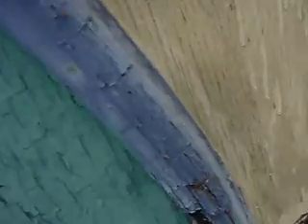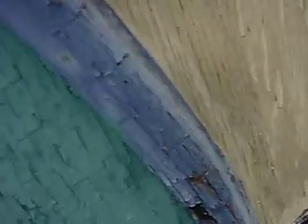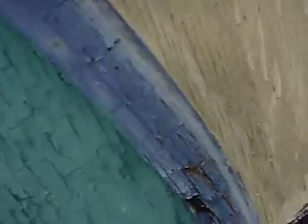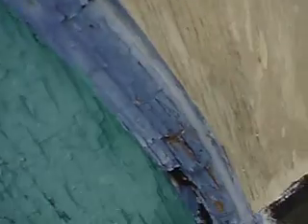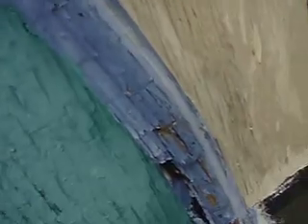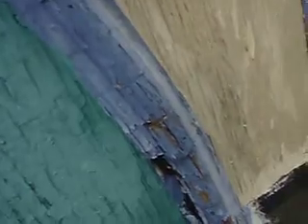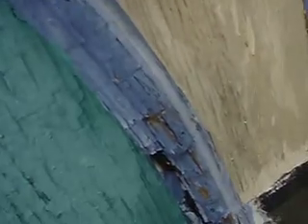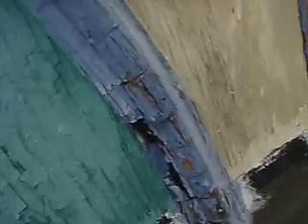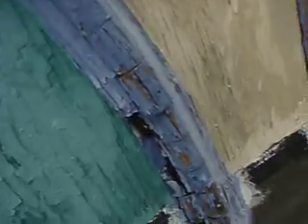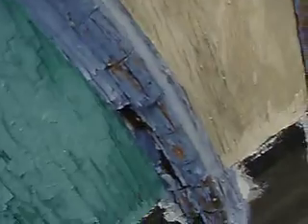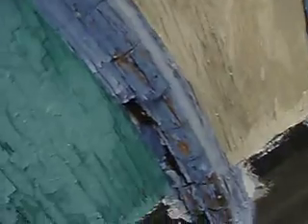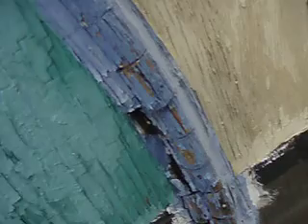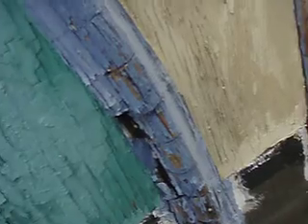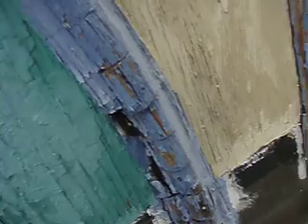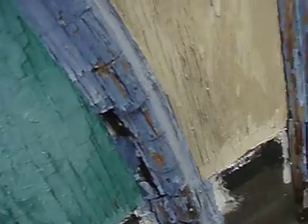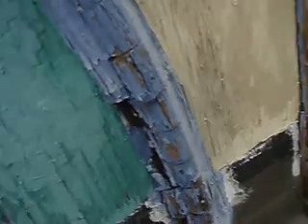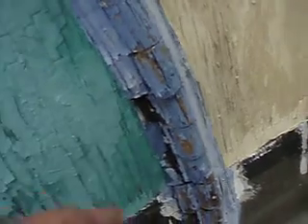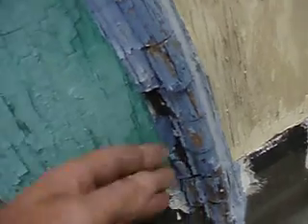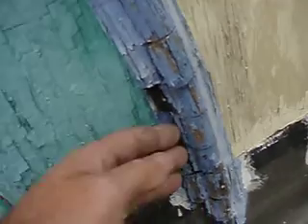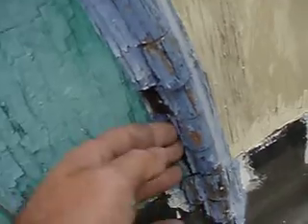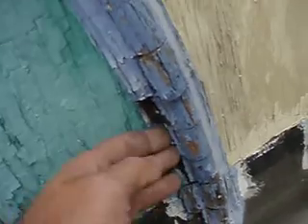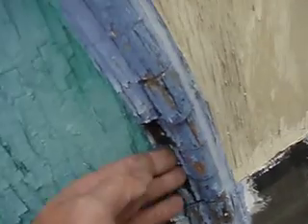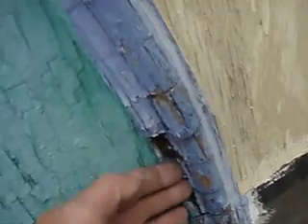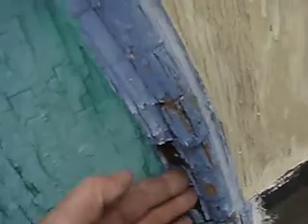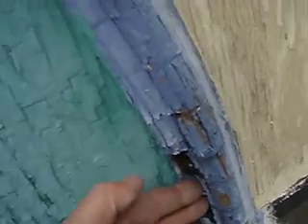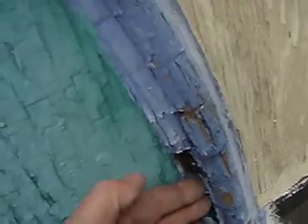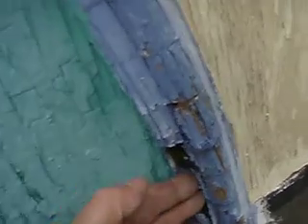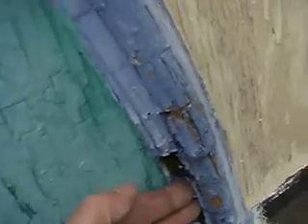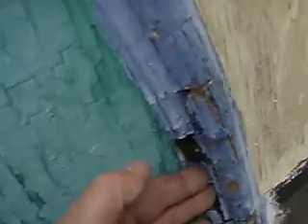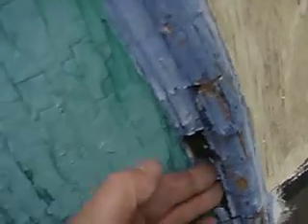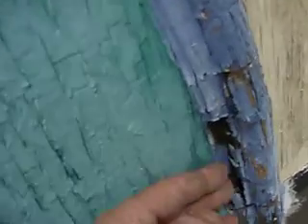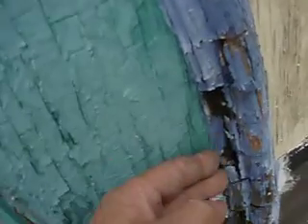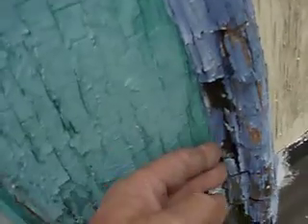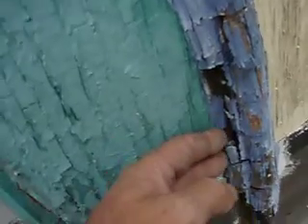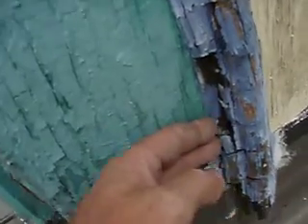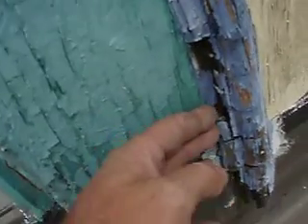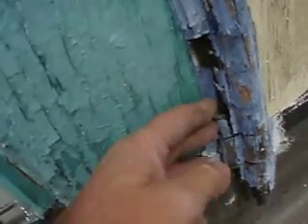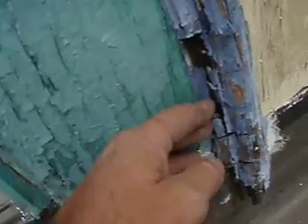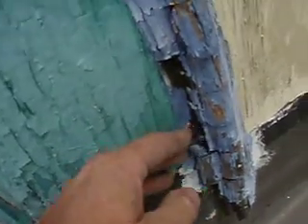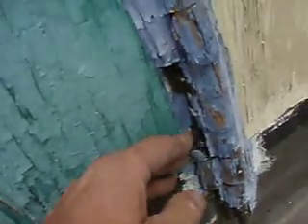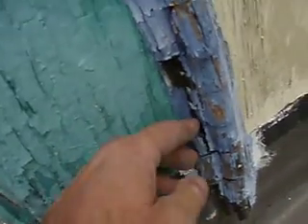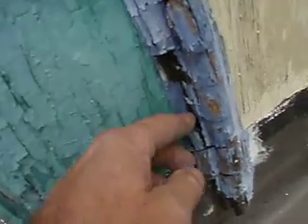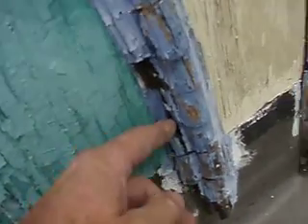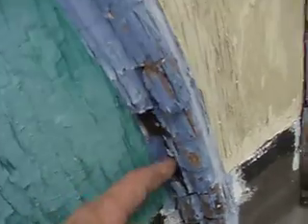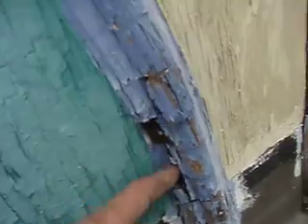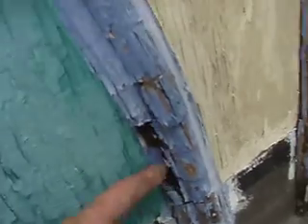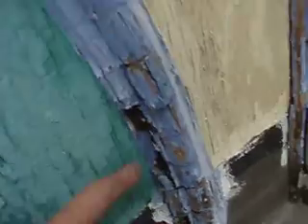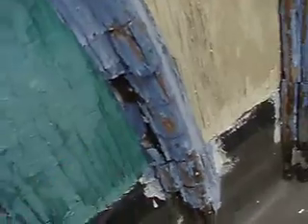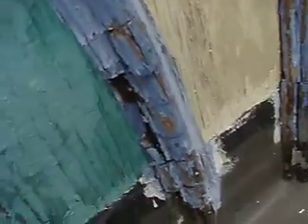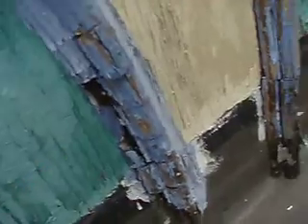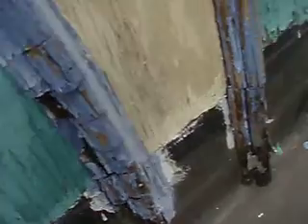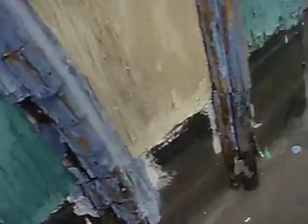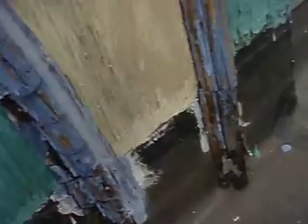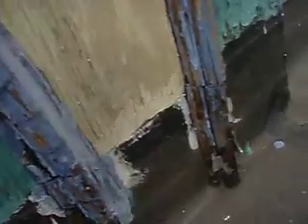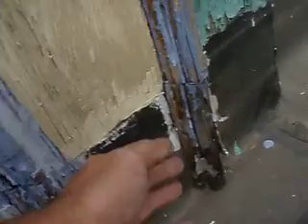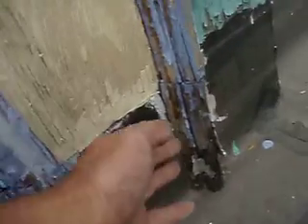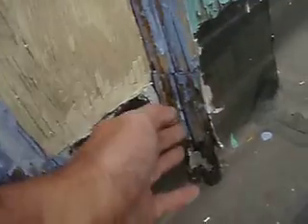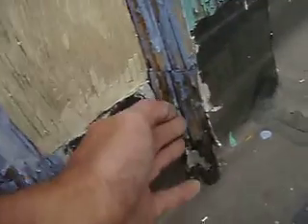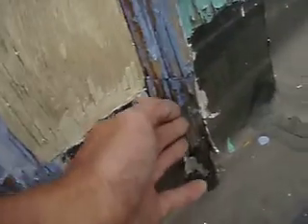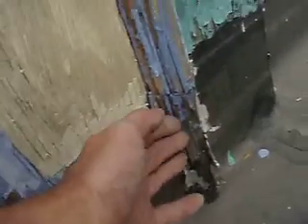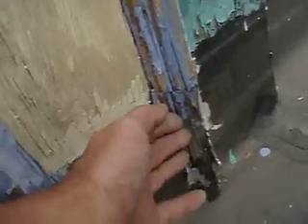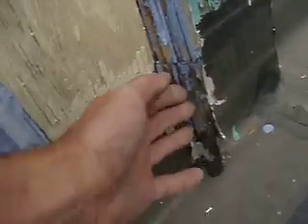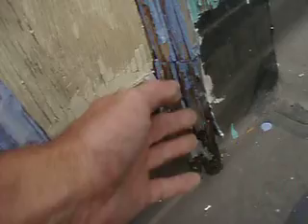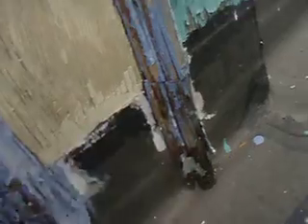Form that radius. Down here, the trim's kind of rotted and broken away. Same thing with down here.